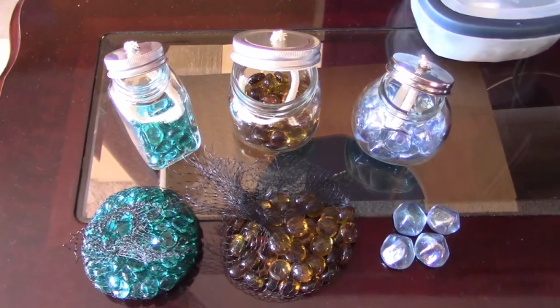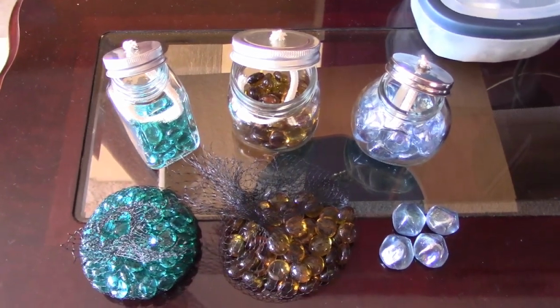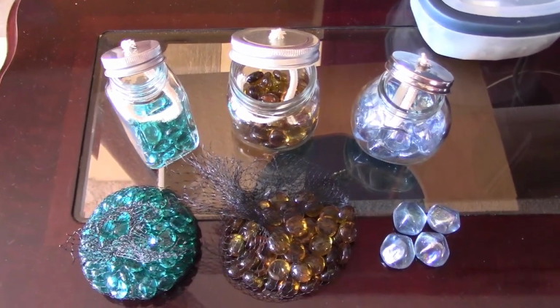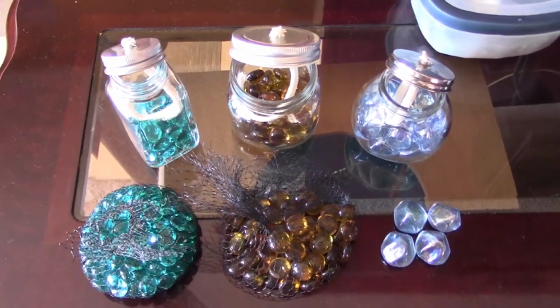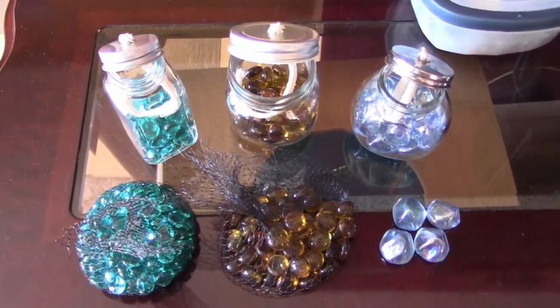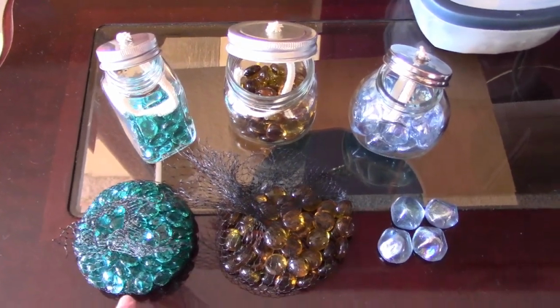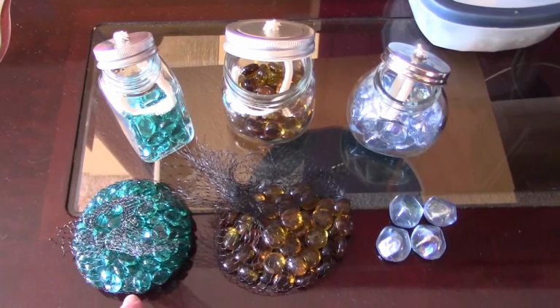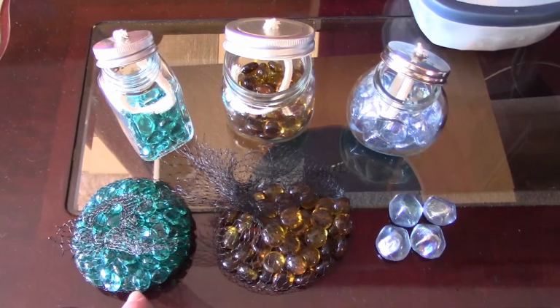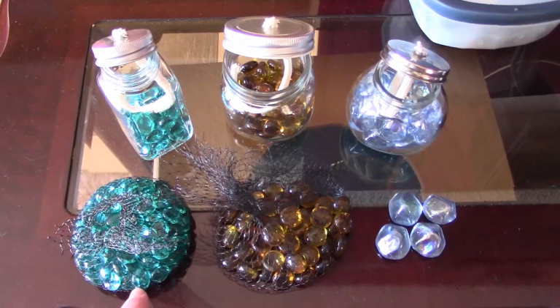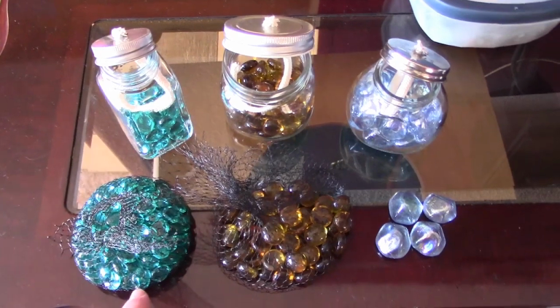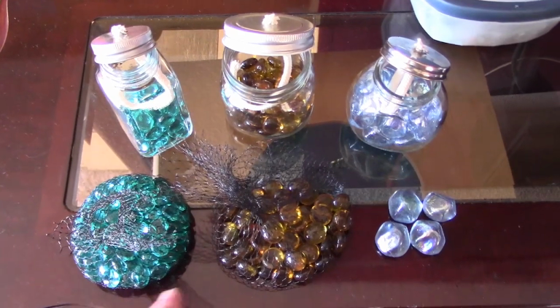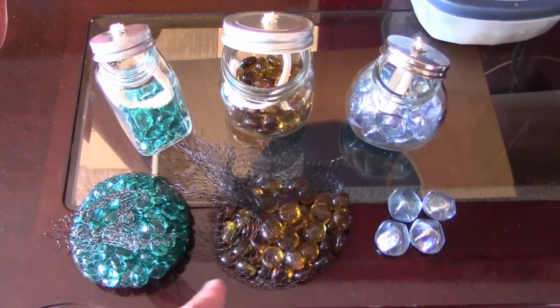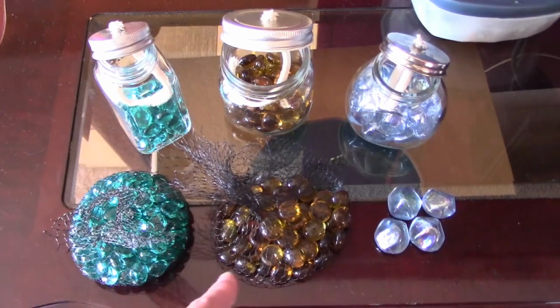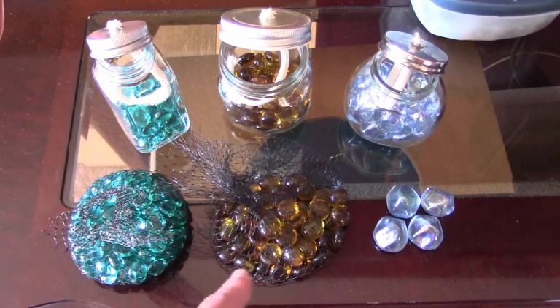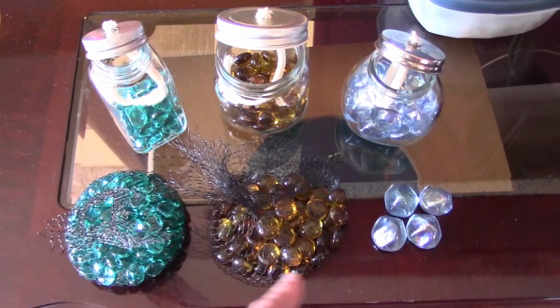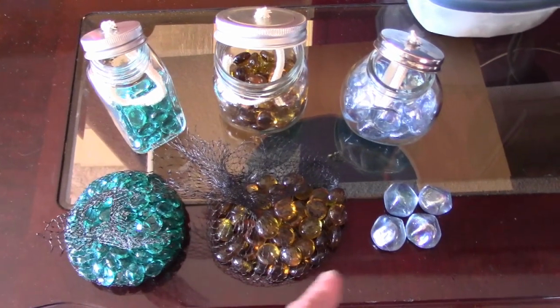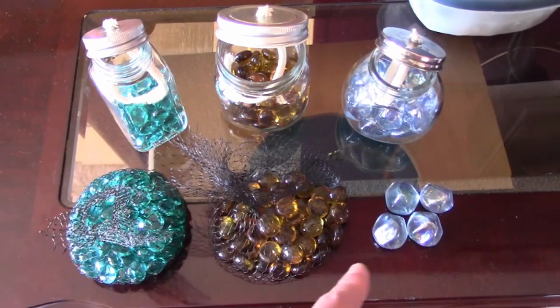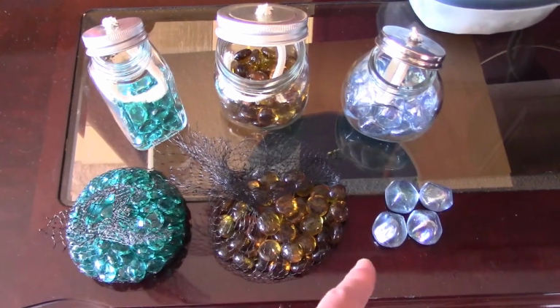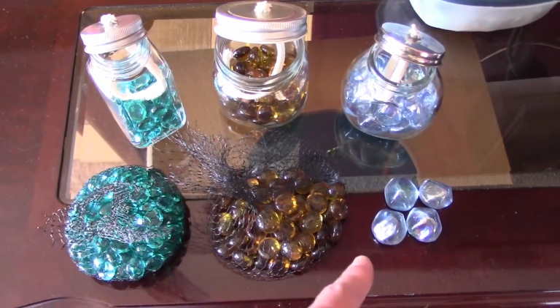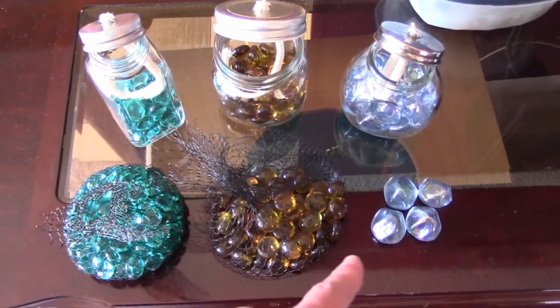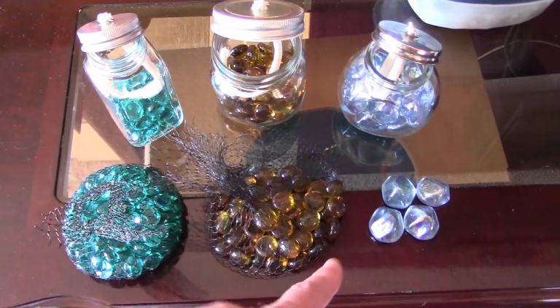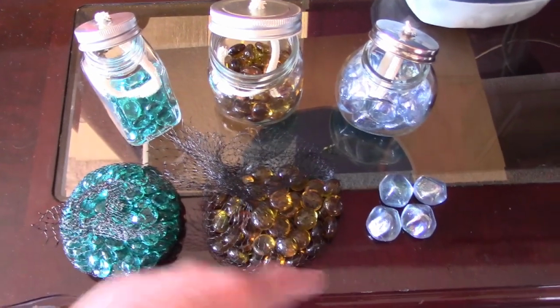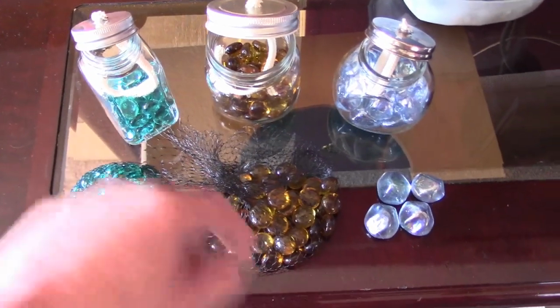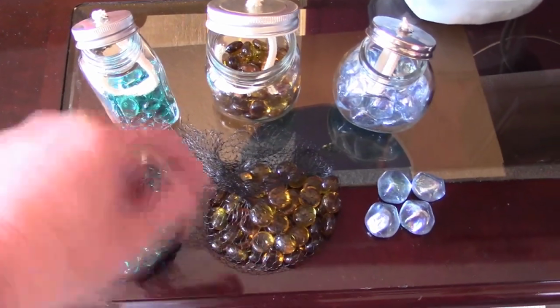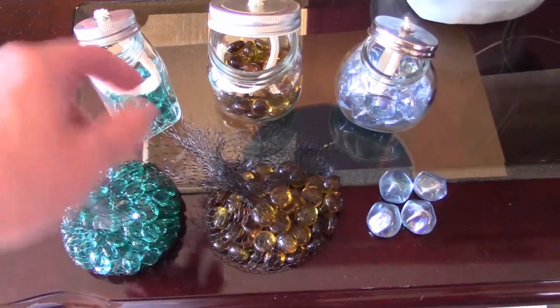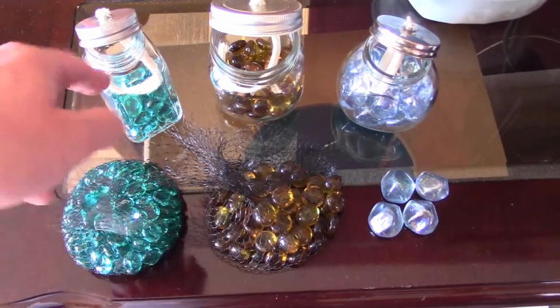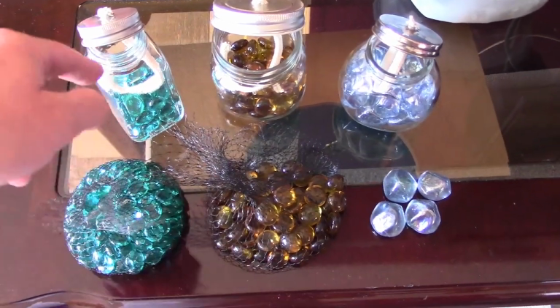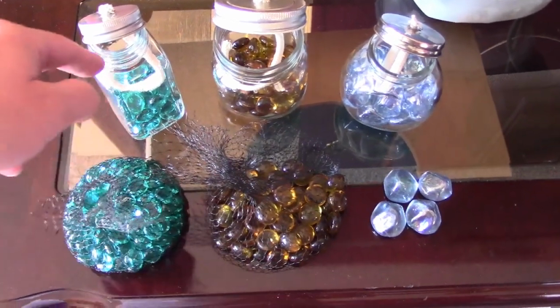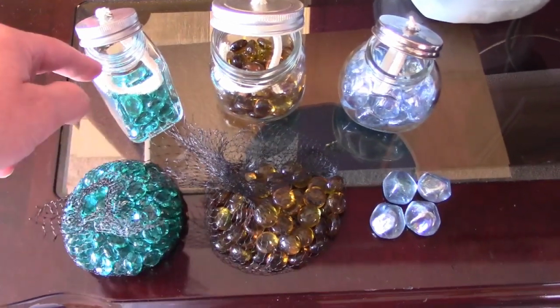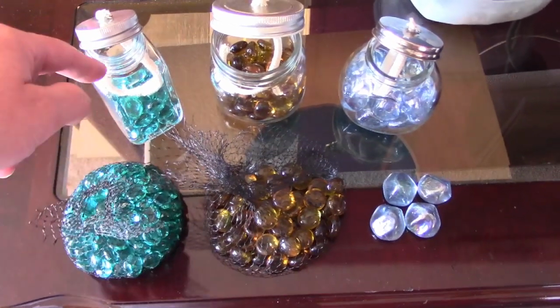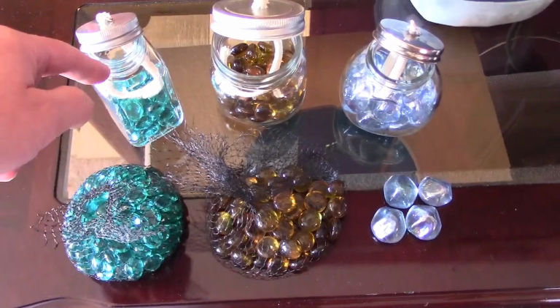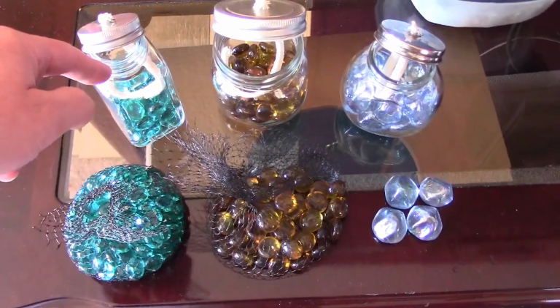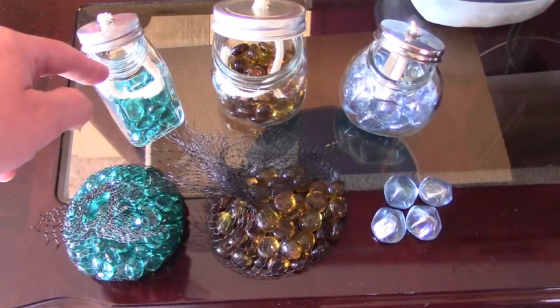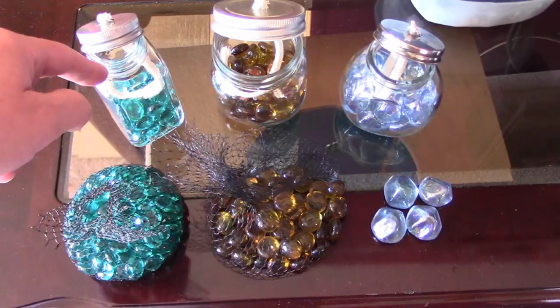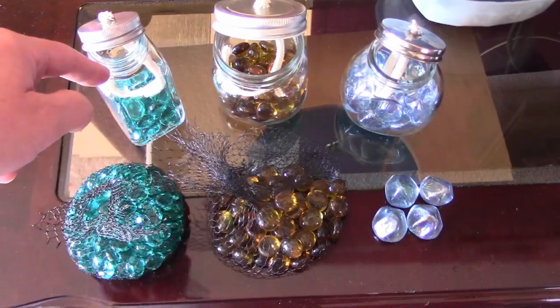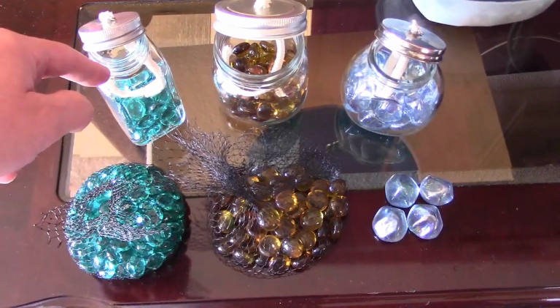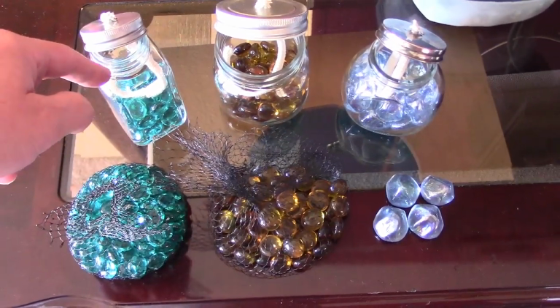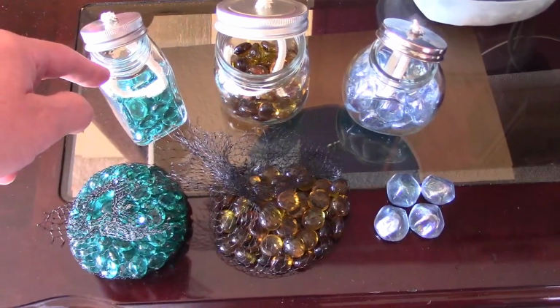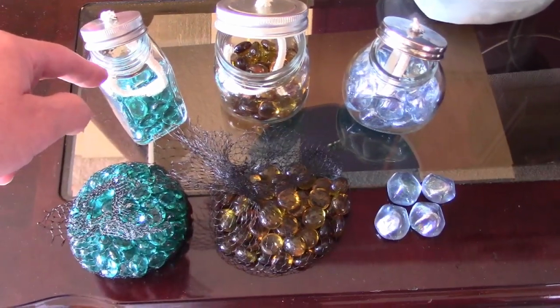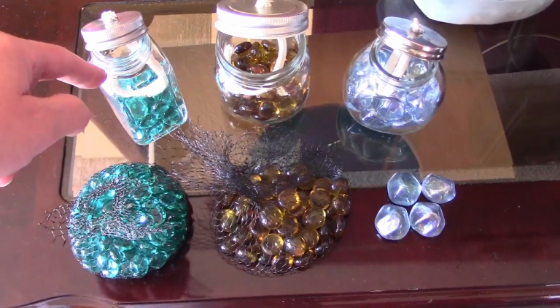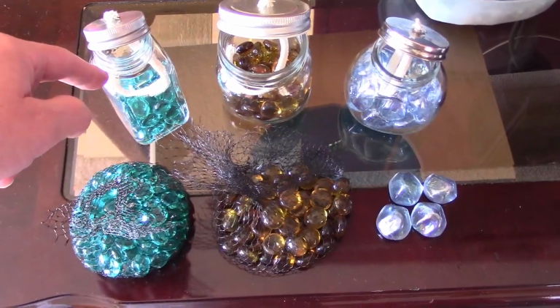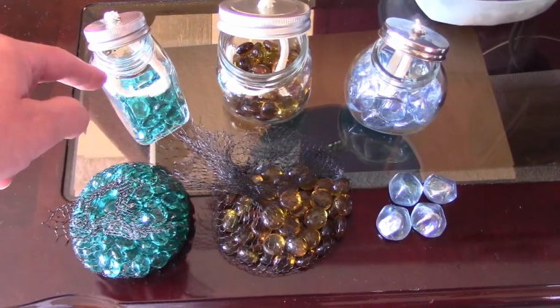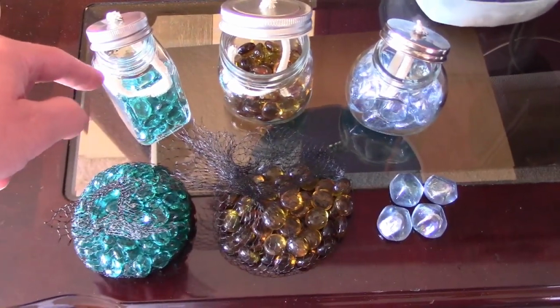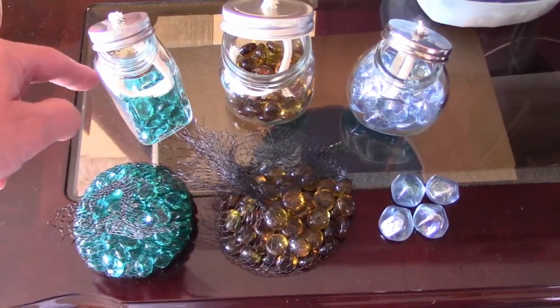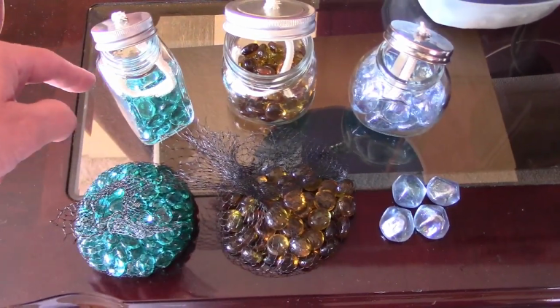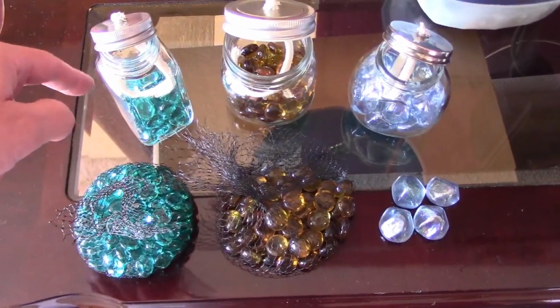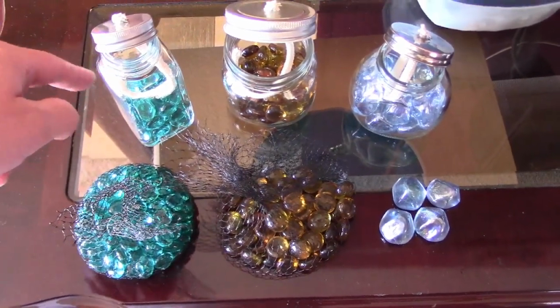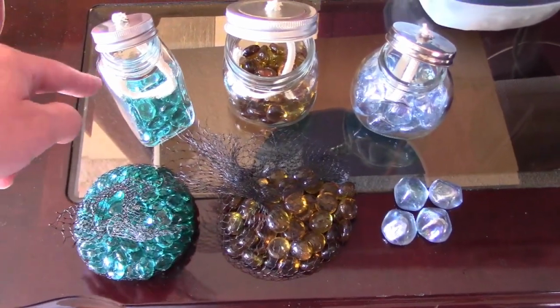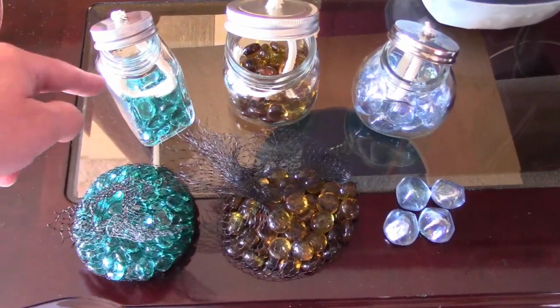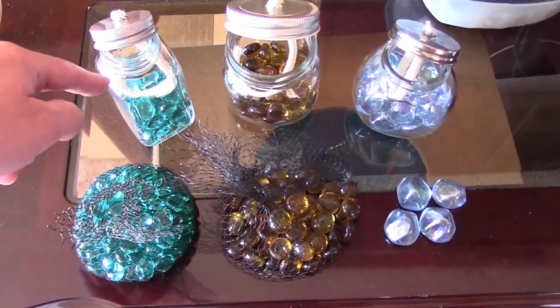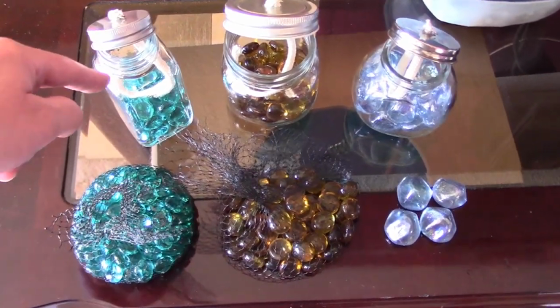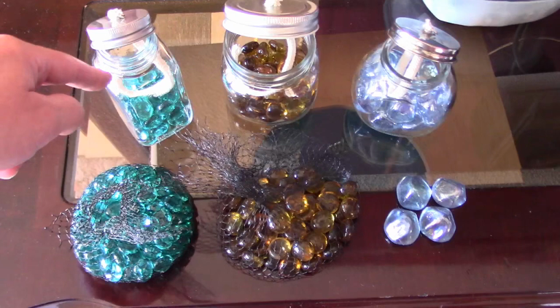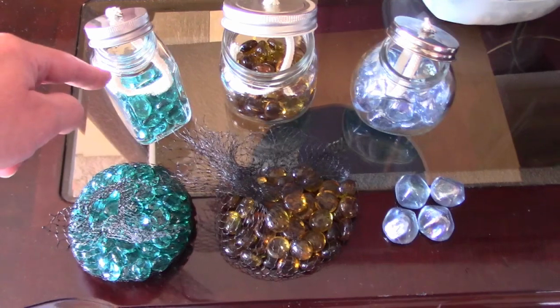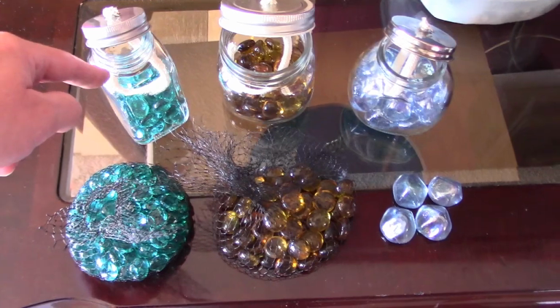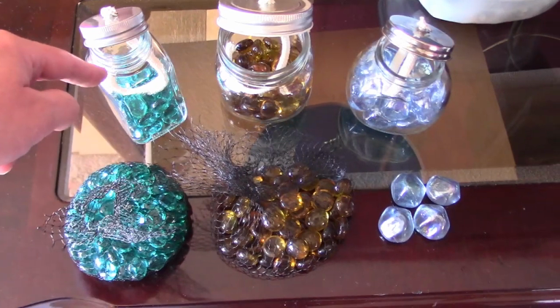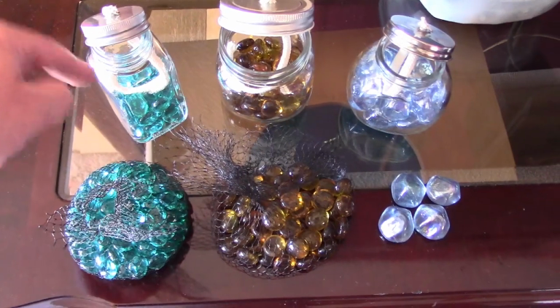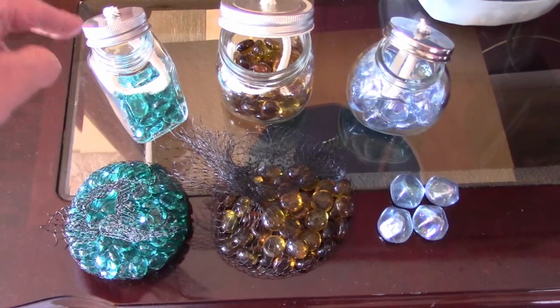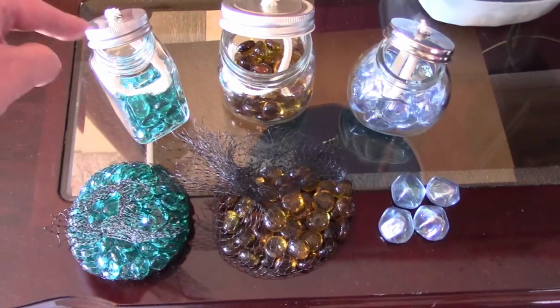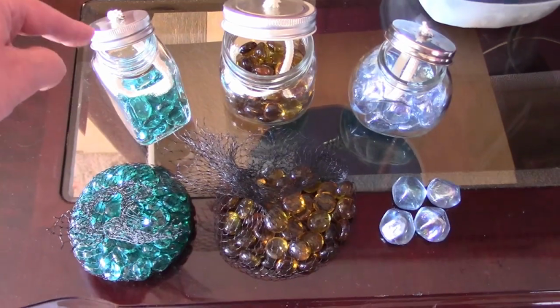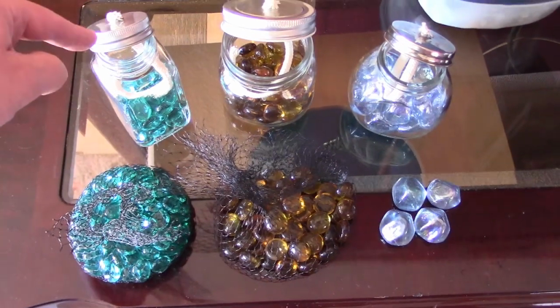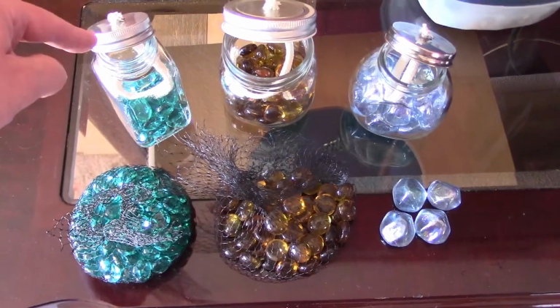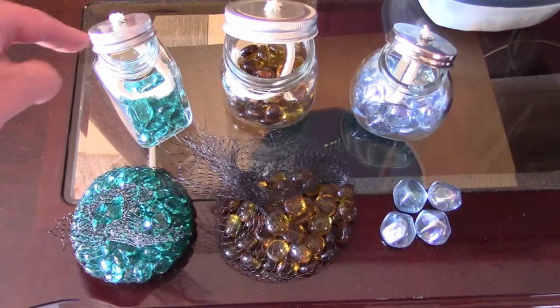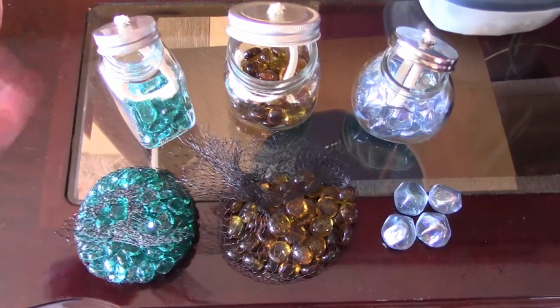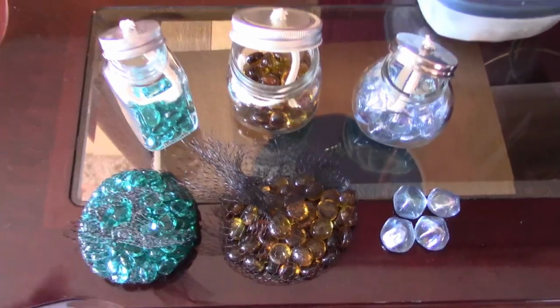Make sure, by the way, to just use glass or fire rock like this. Don't use acrylic or plastic. And, of course, glass jars with metal lids.